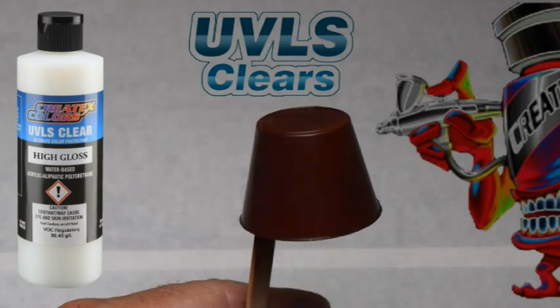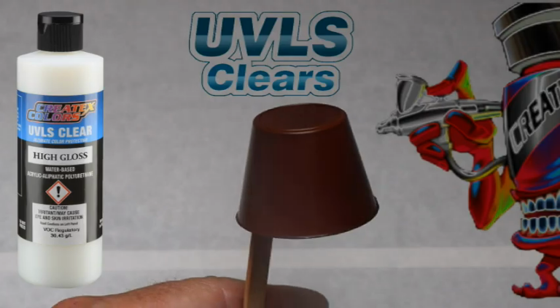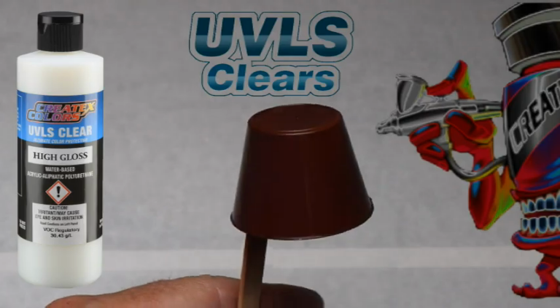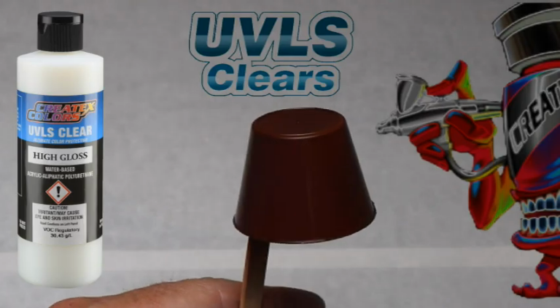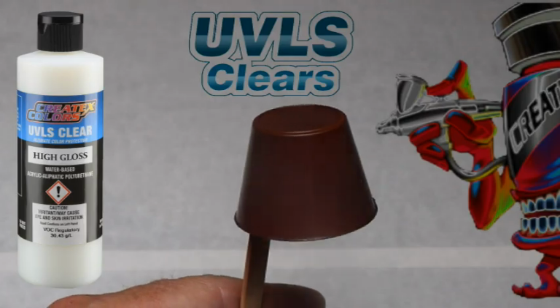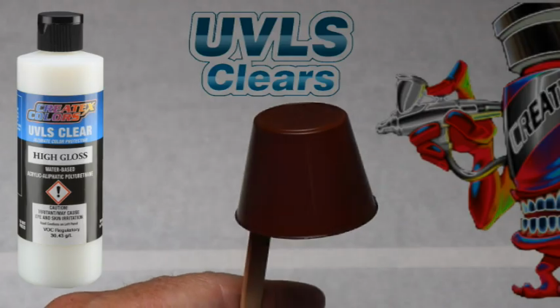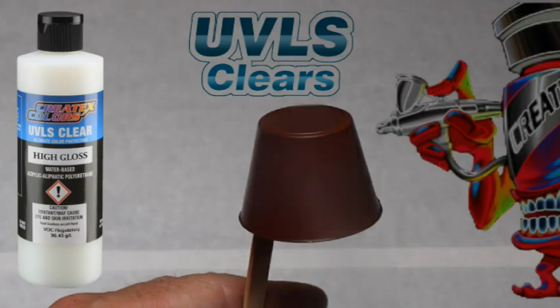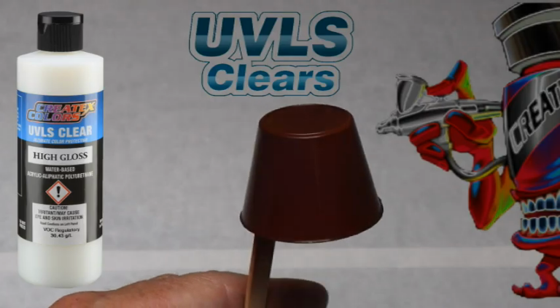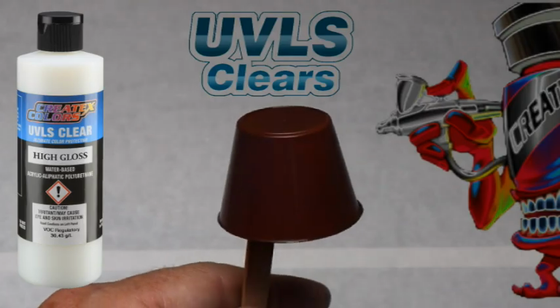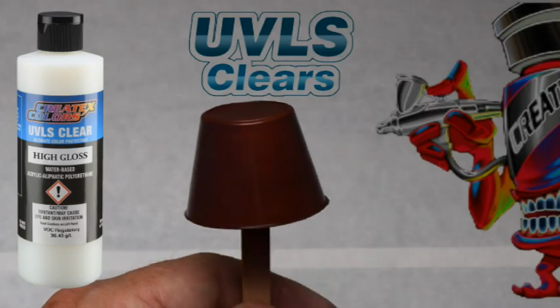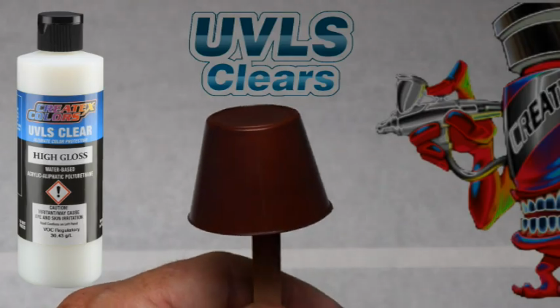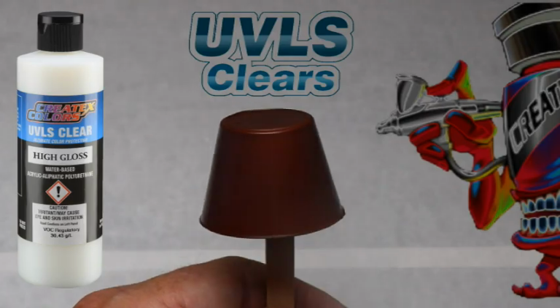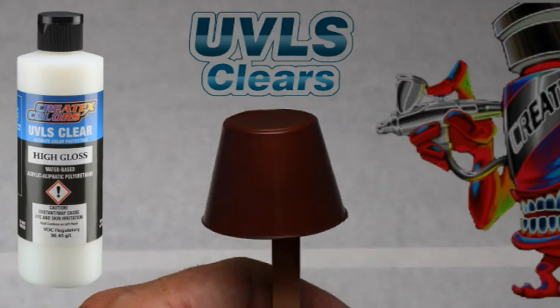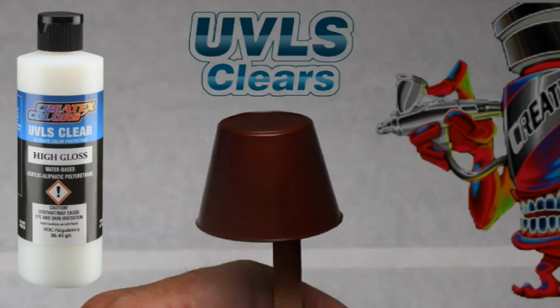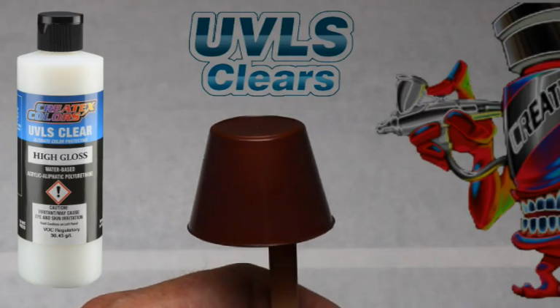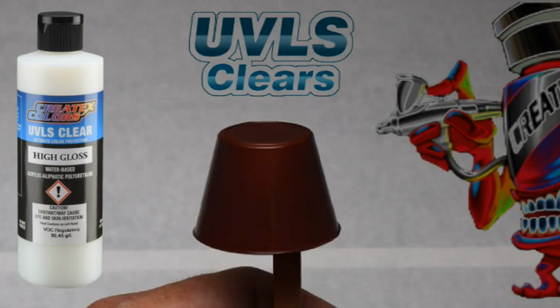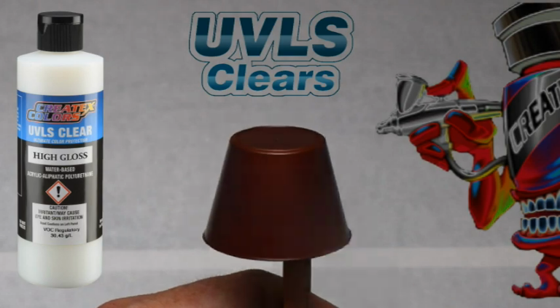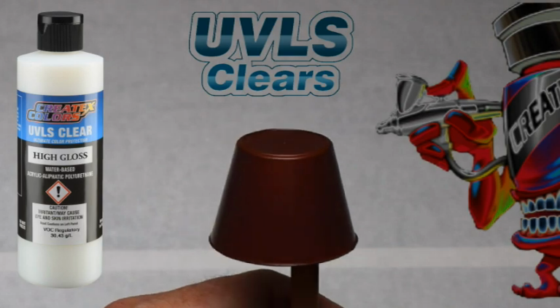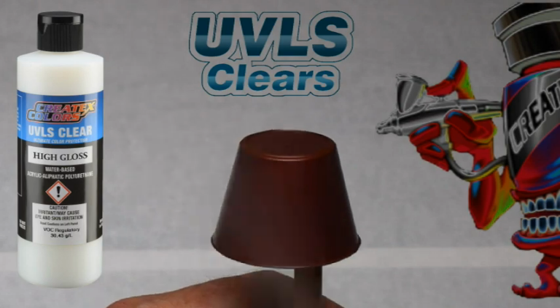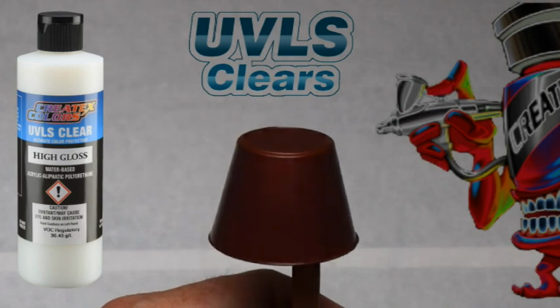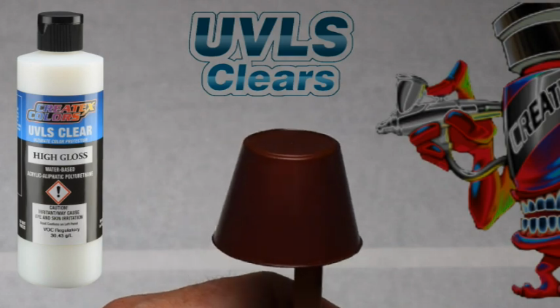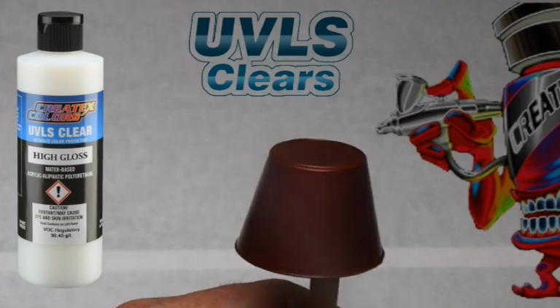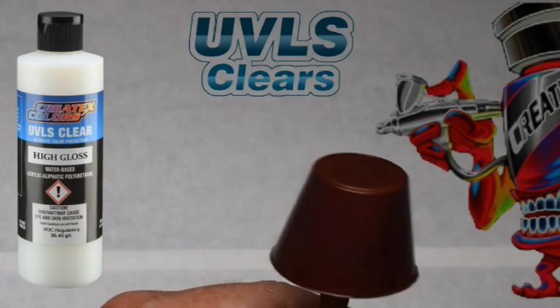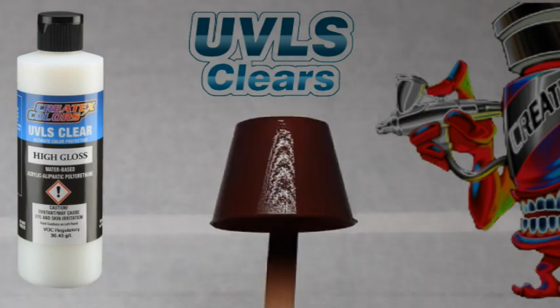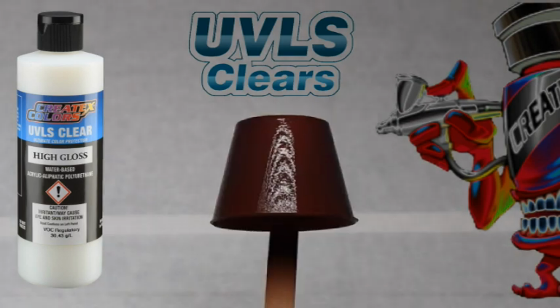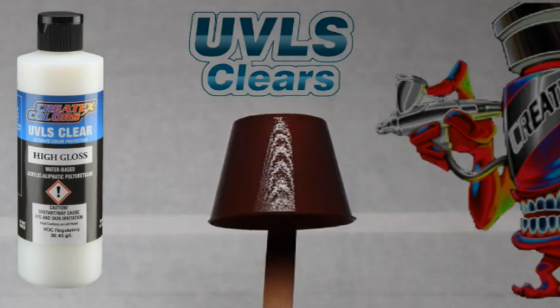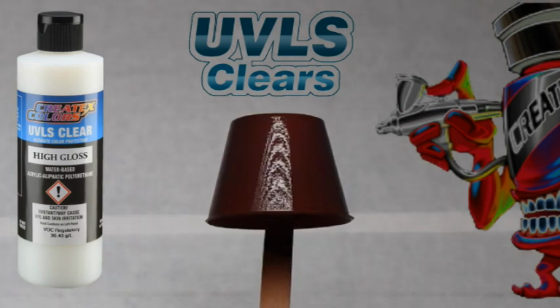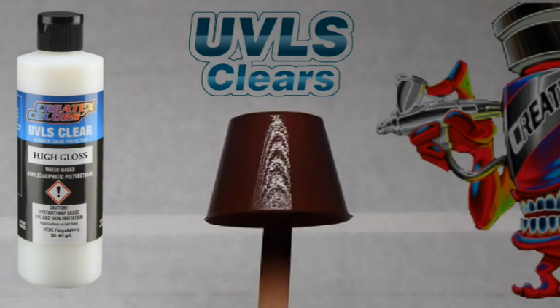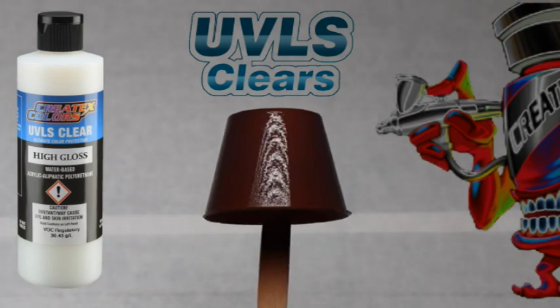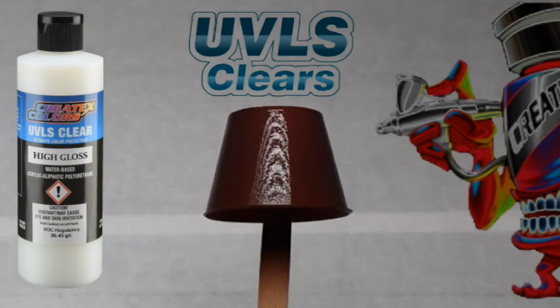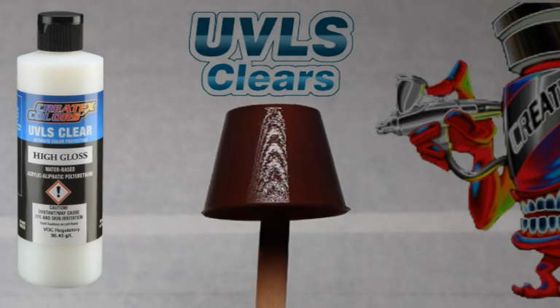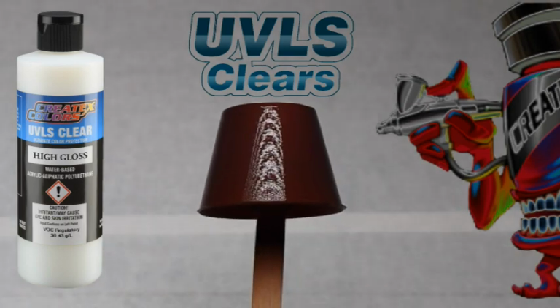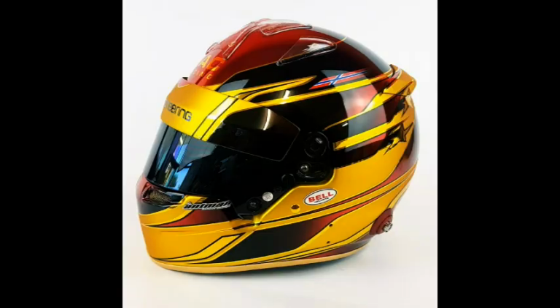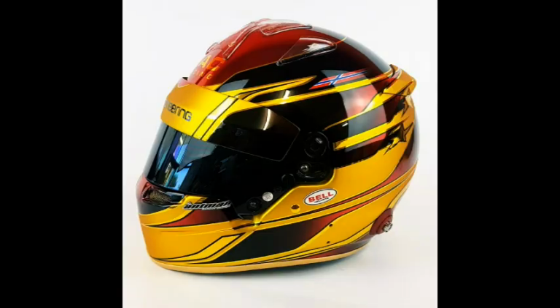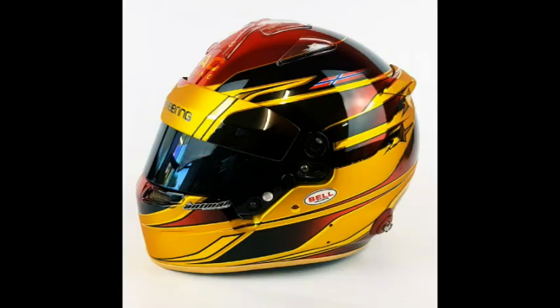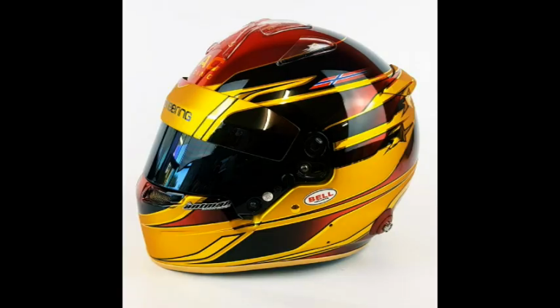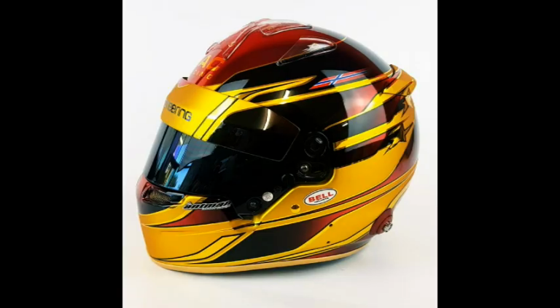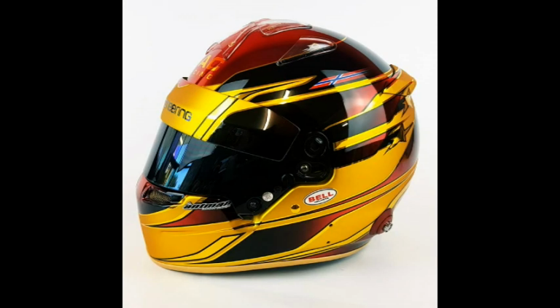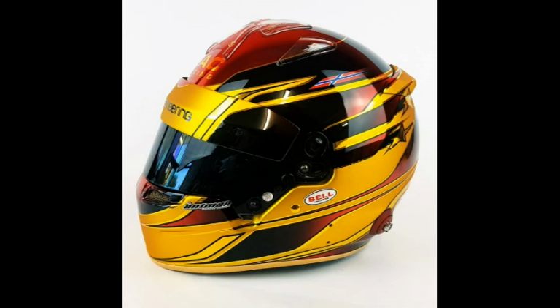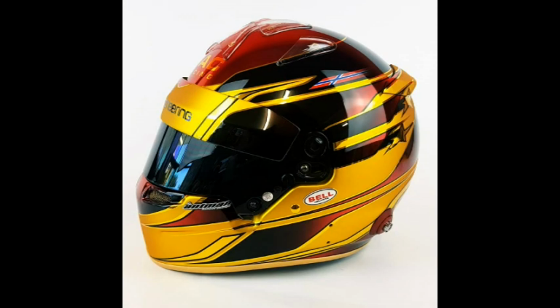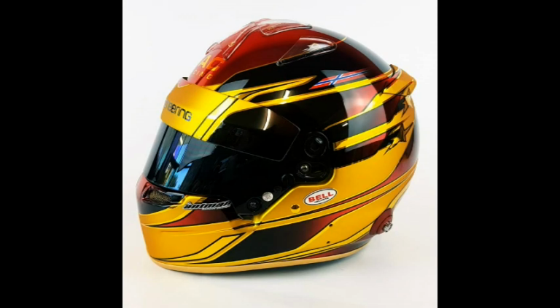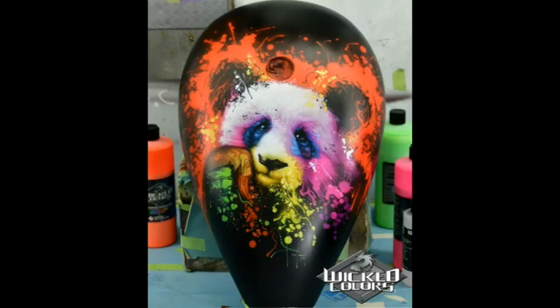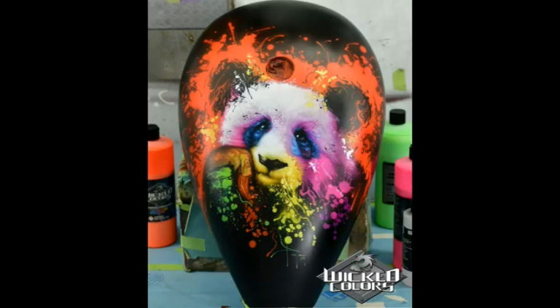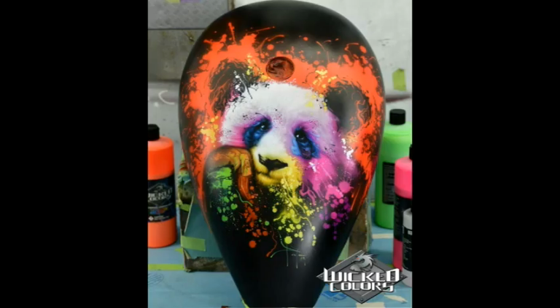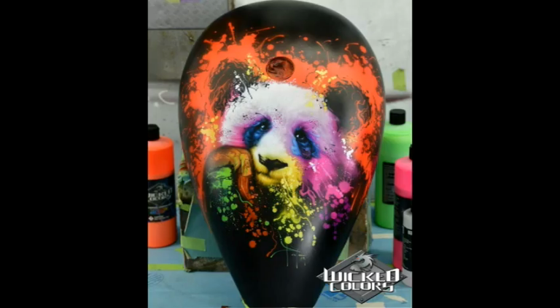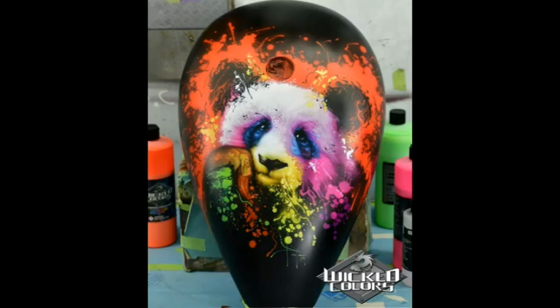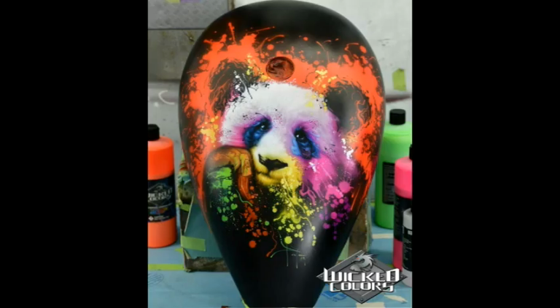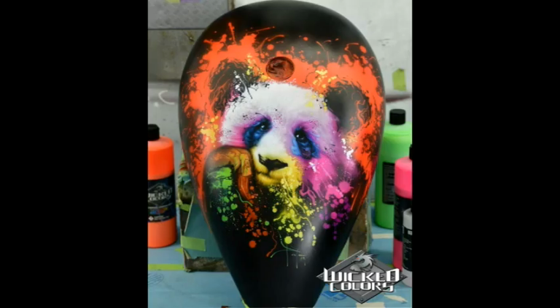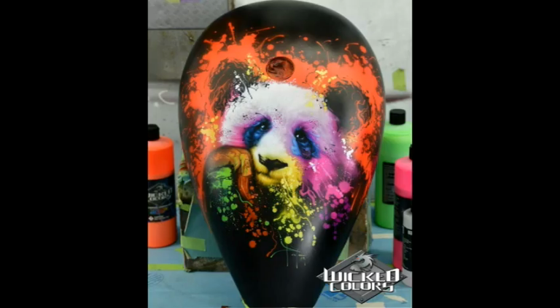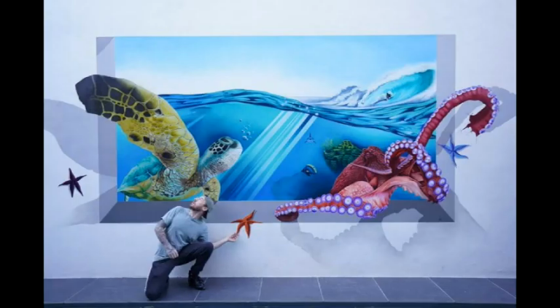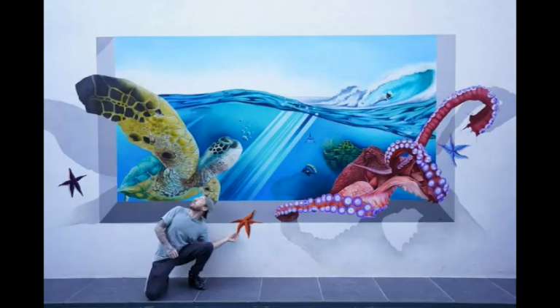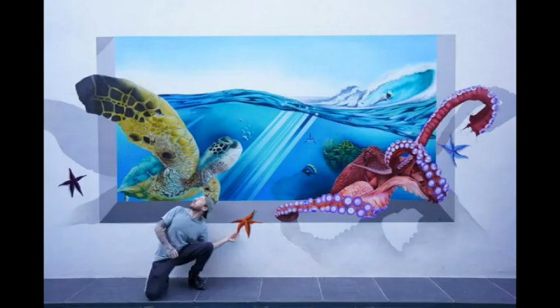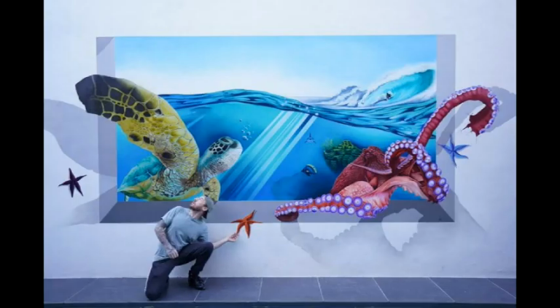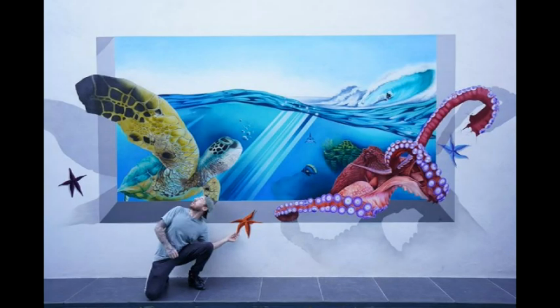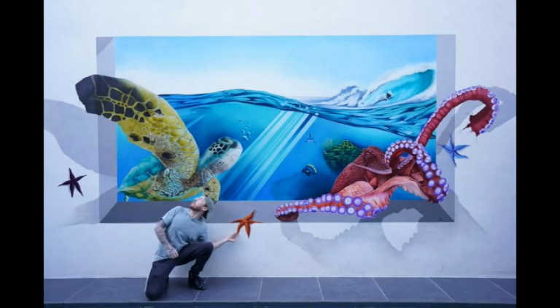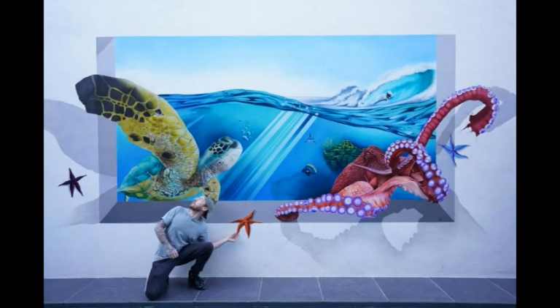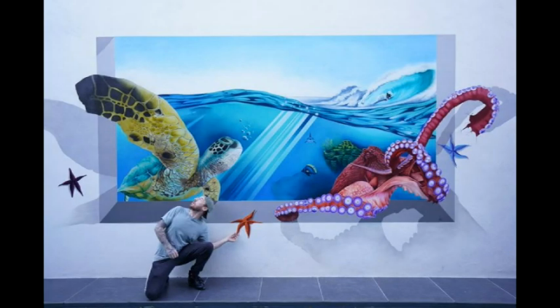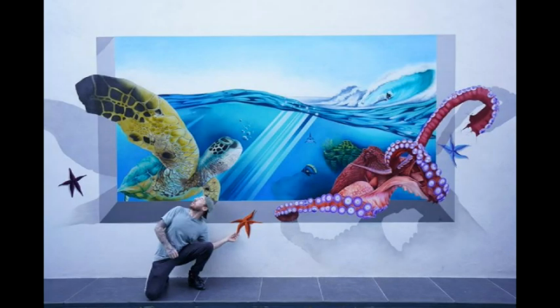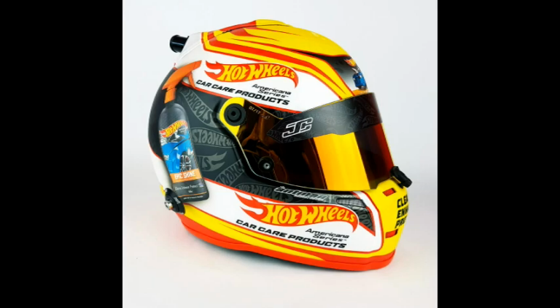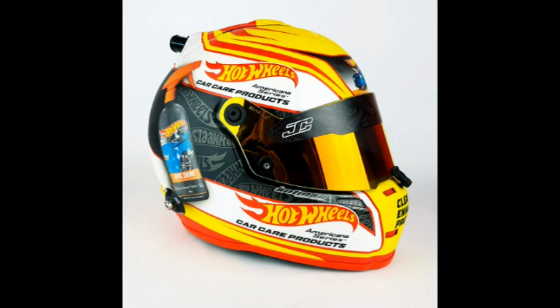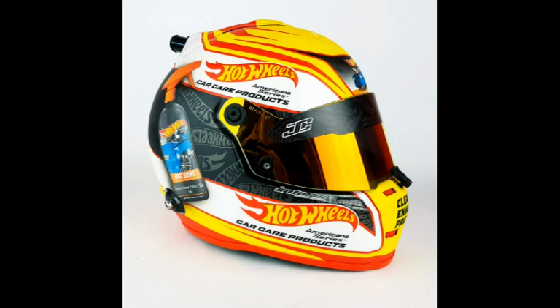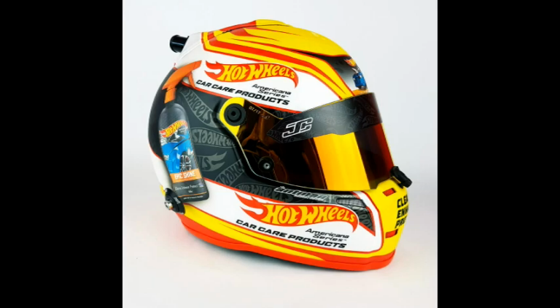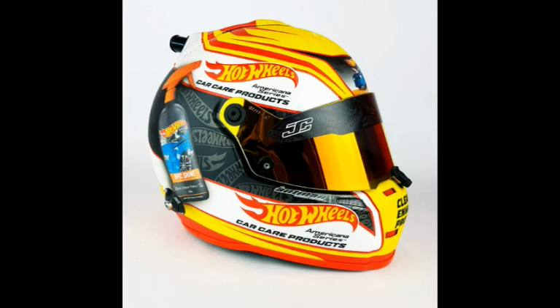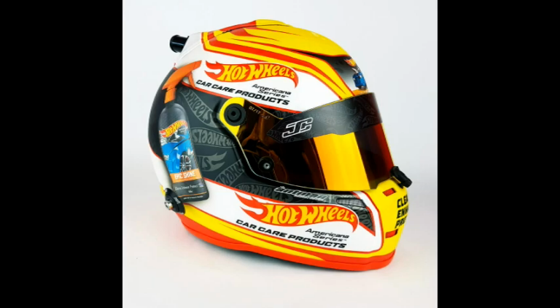For this spray out we are applying 4053 UVLS High Gloss Clear. Take a look at some of these amazing jobs that have been done with Wicked Colors.